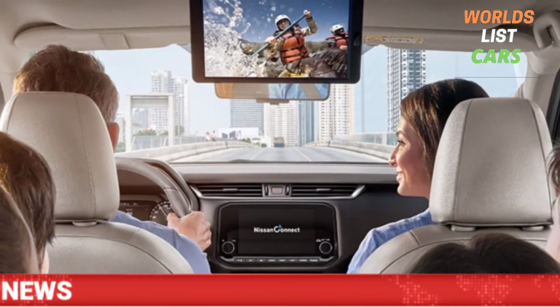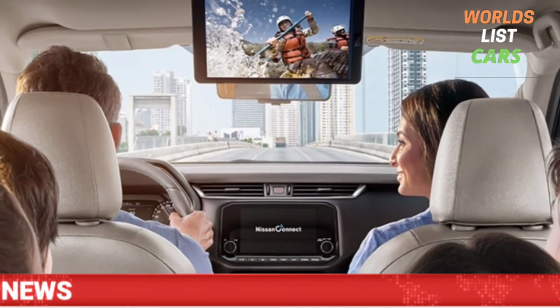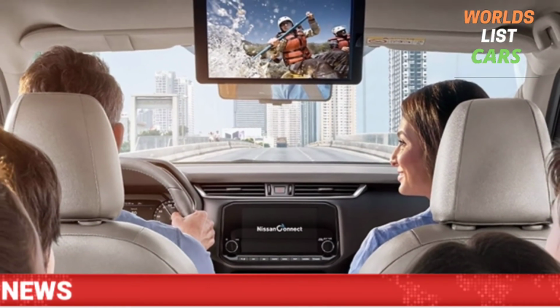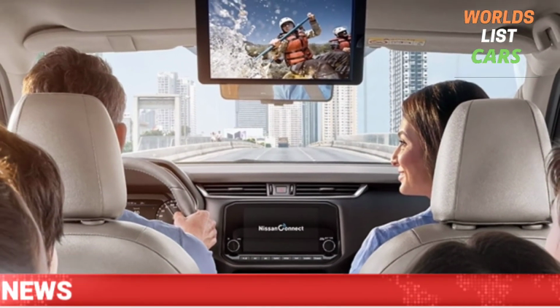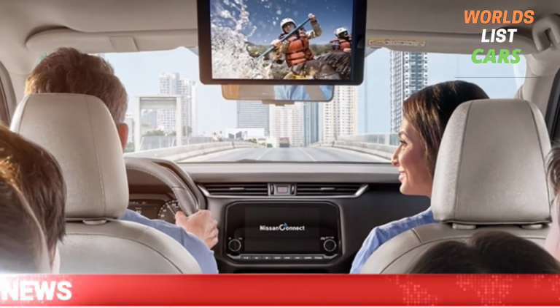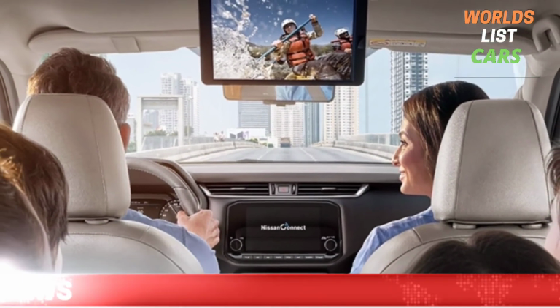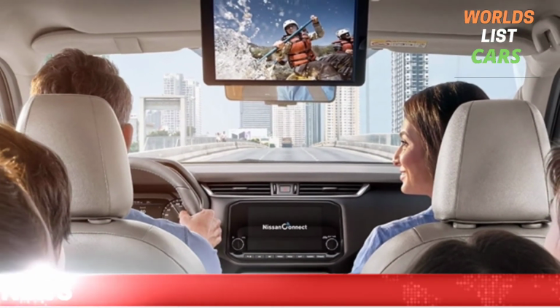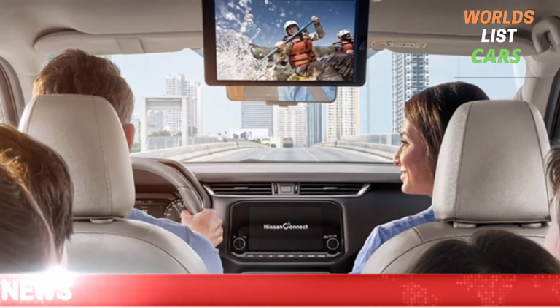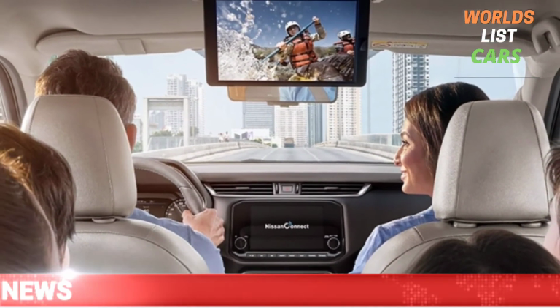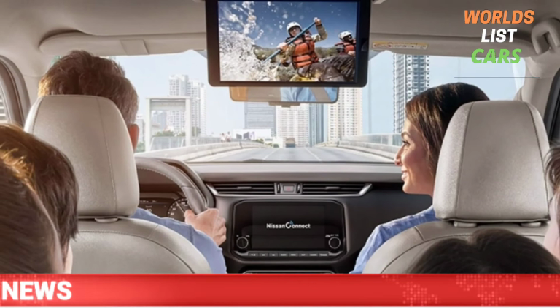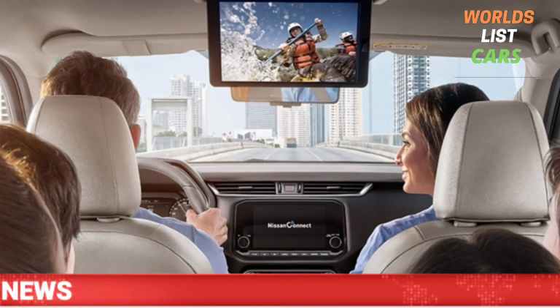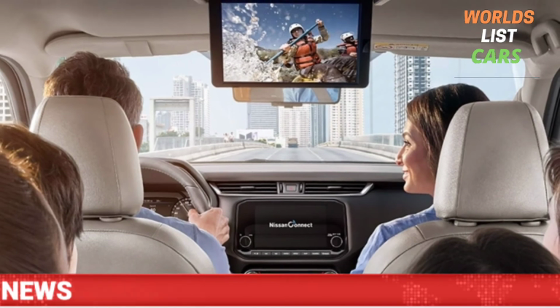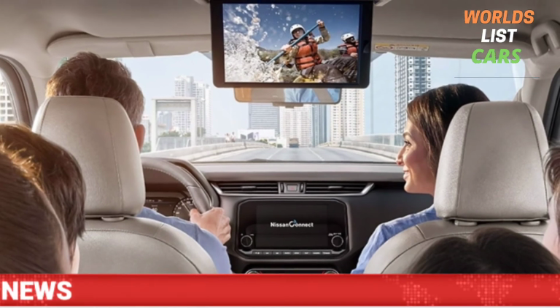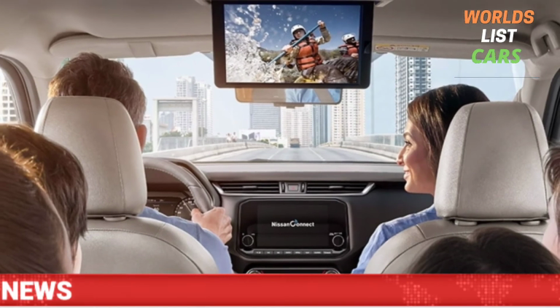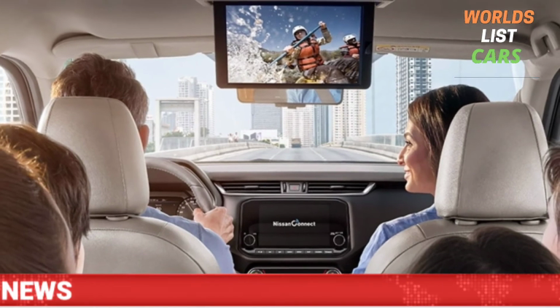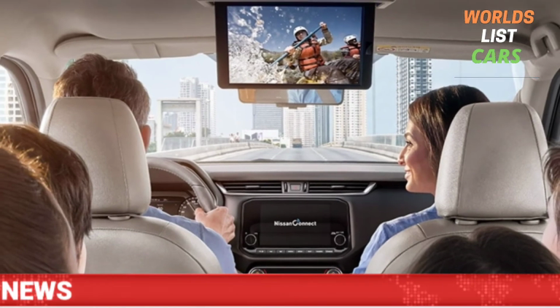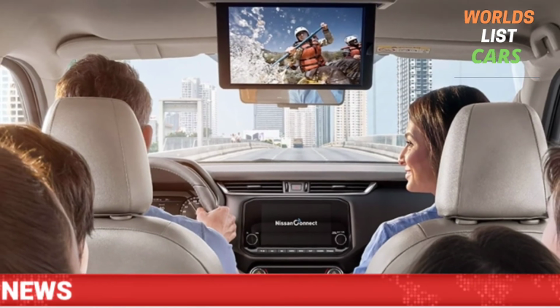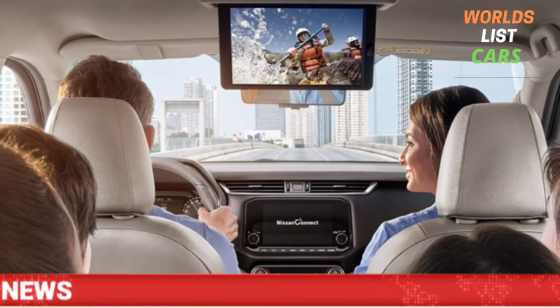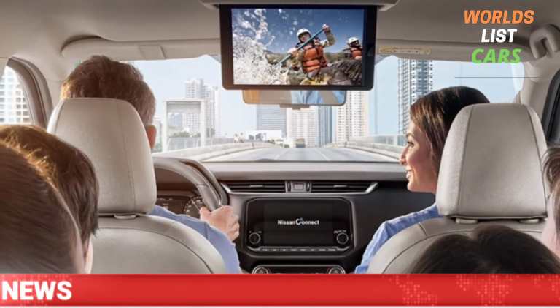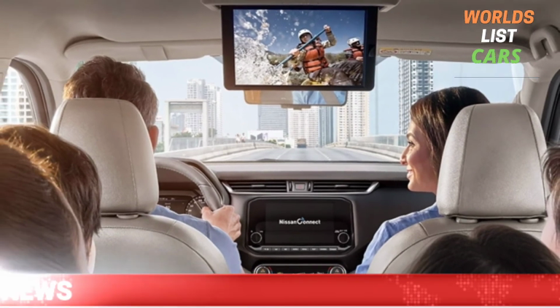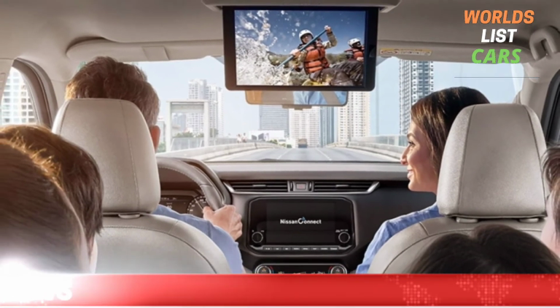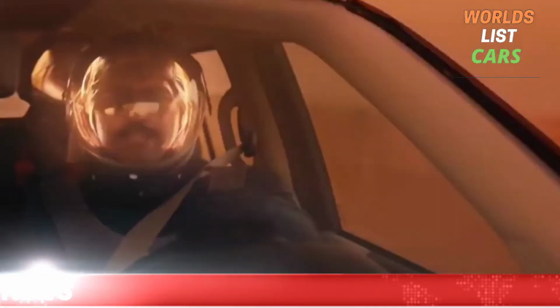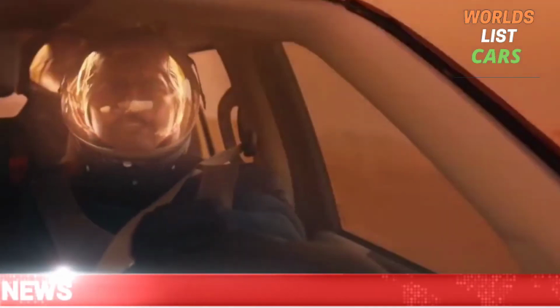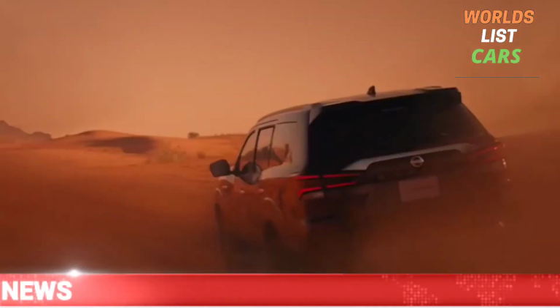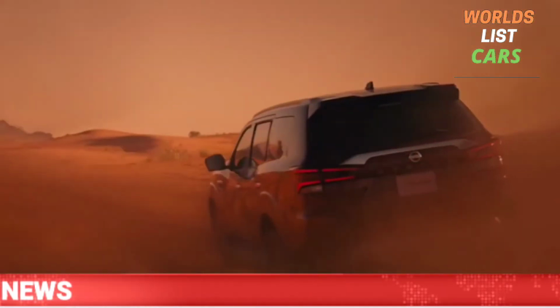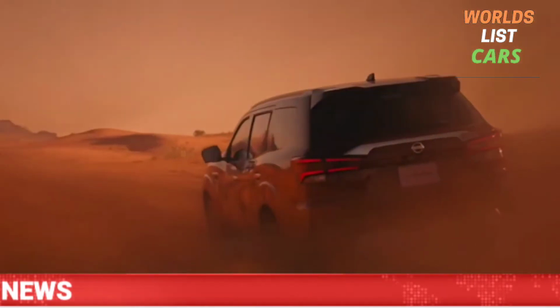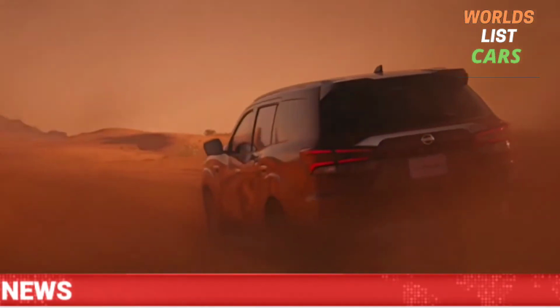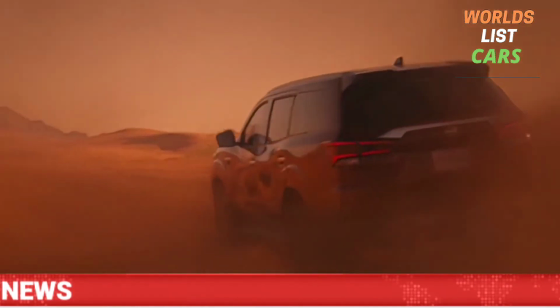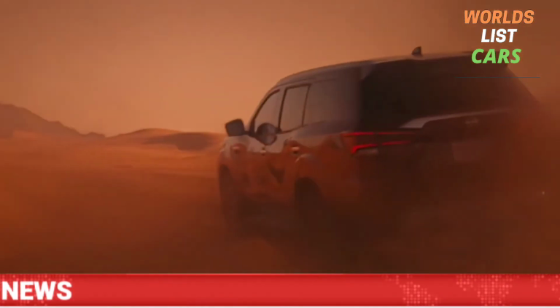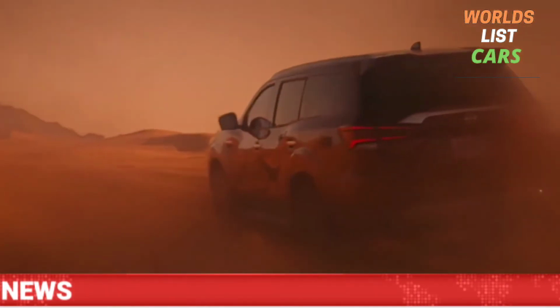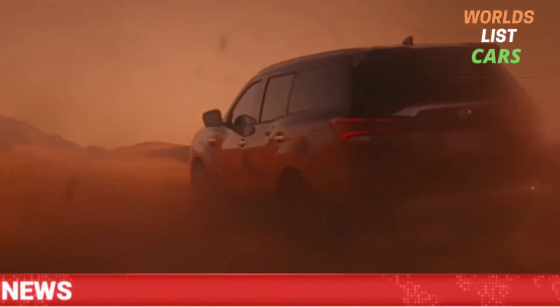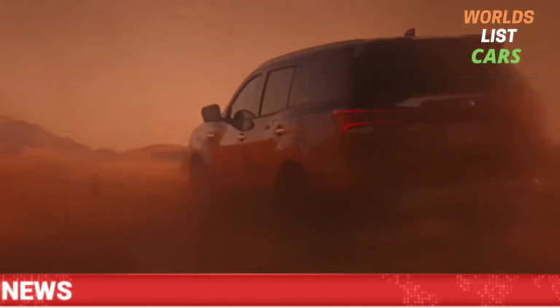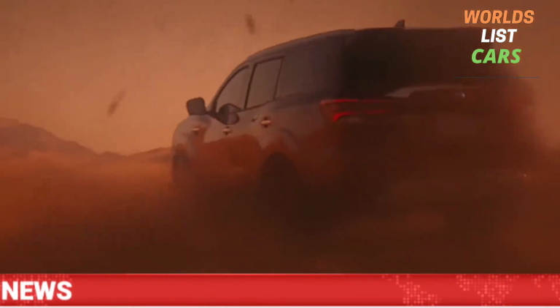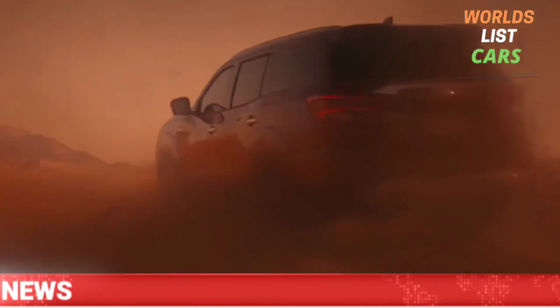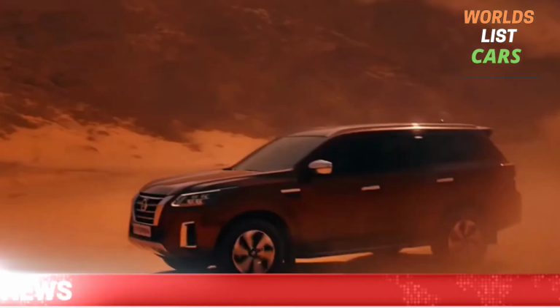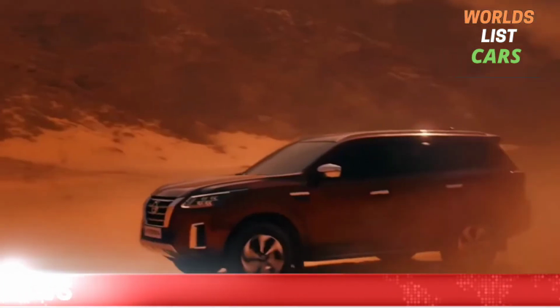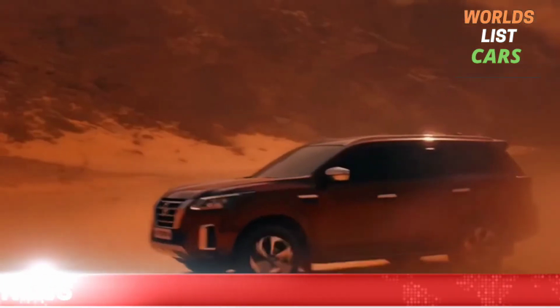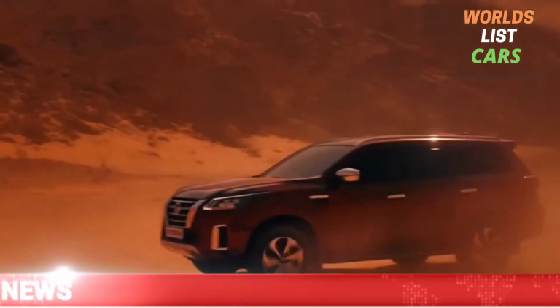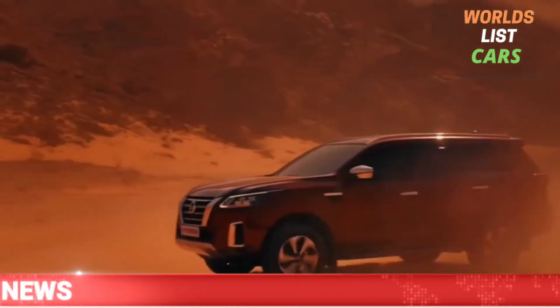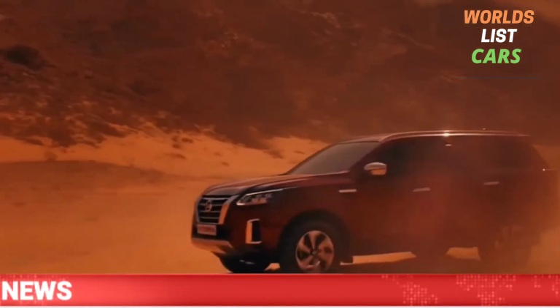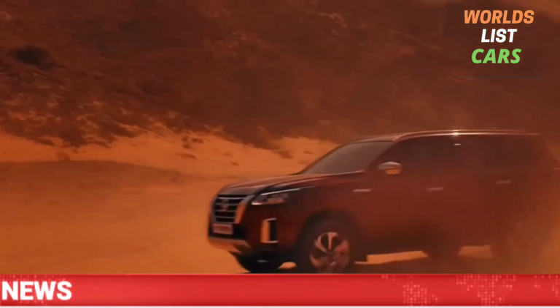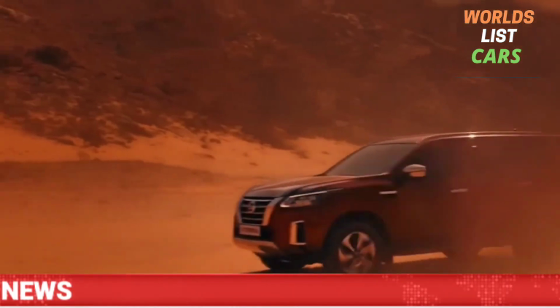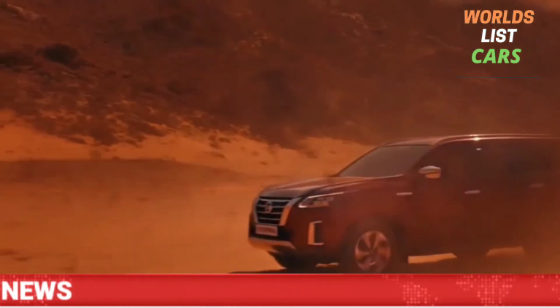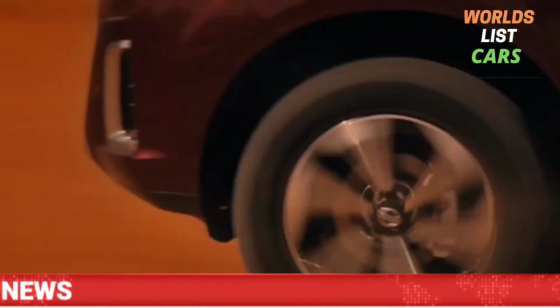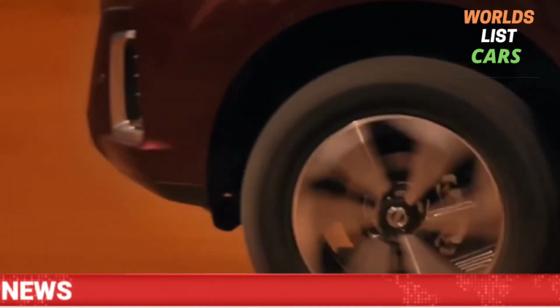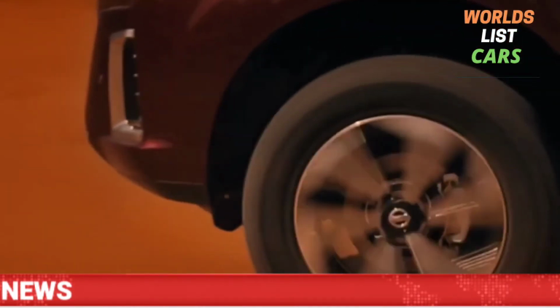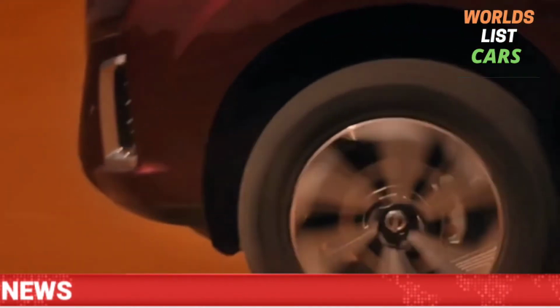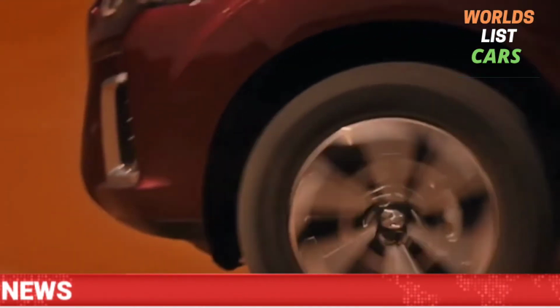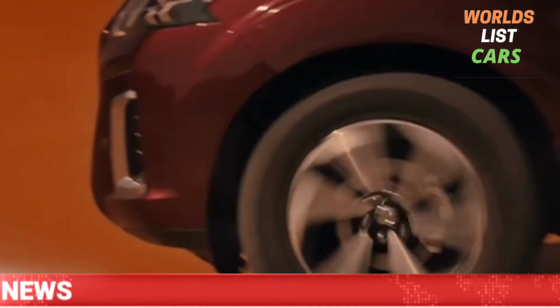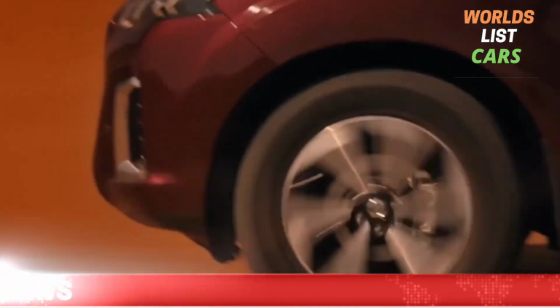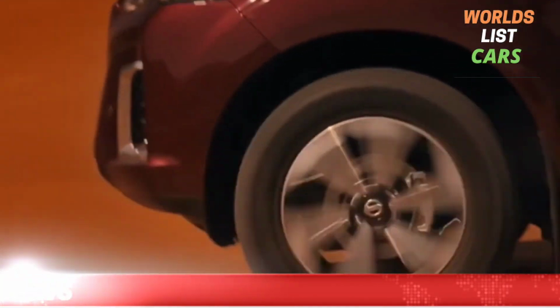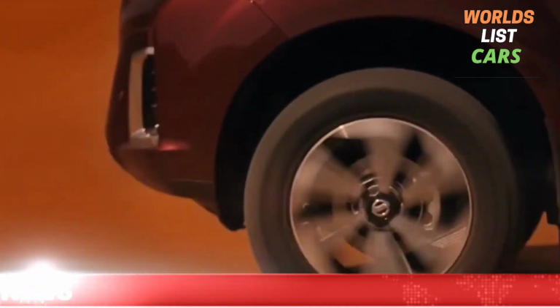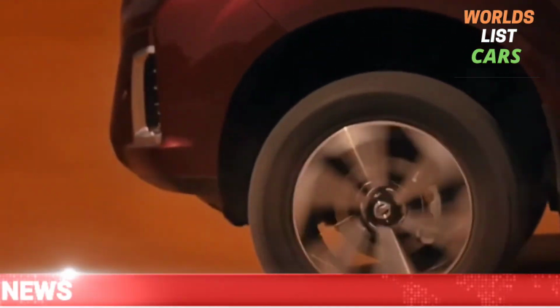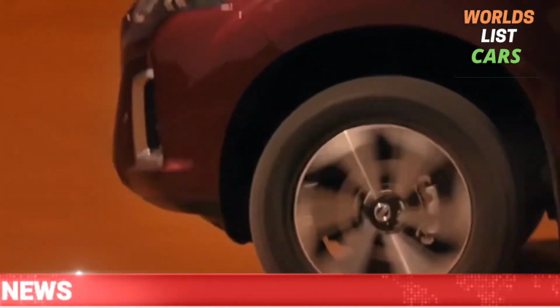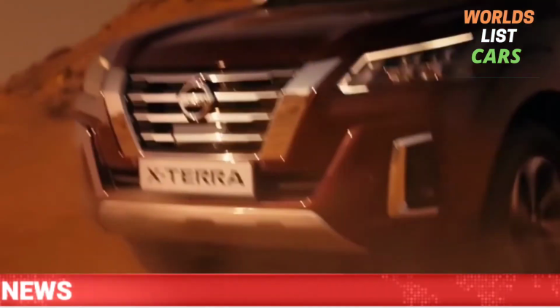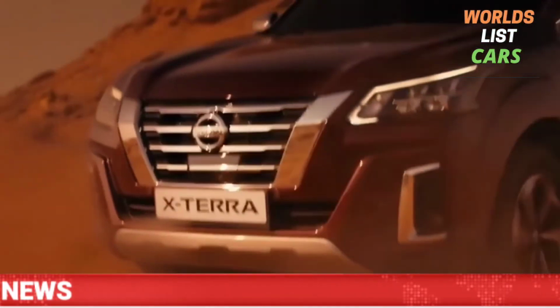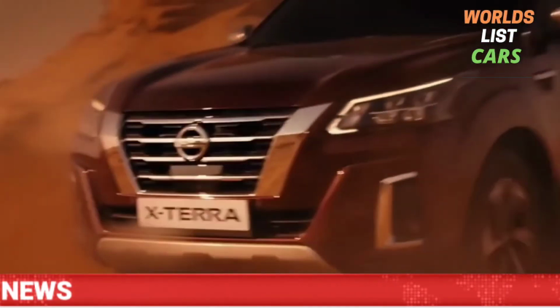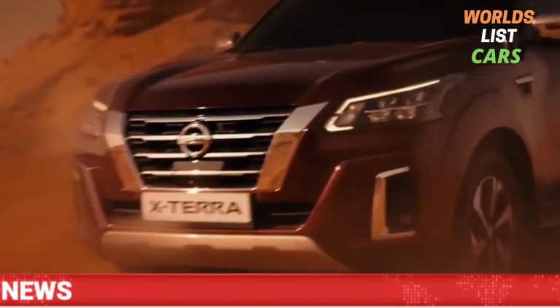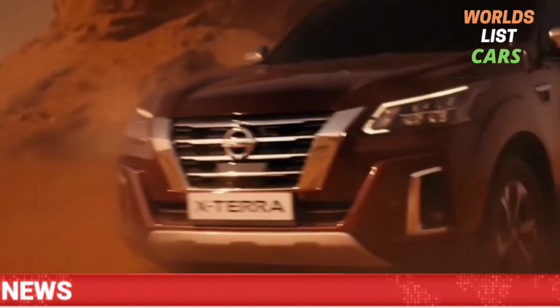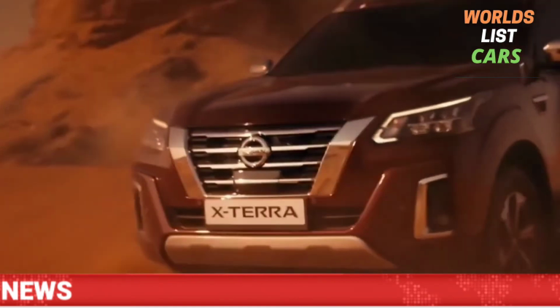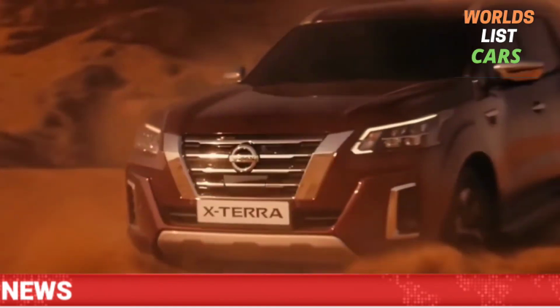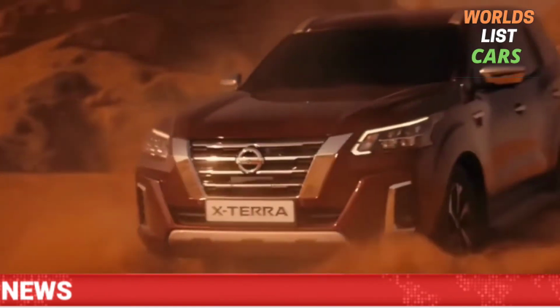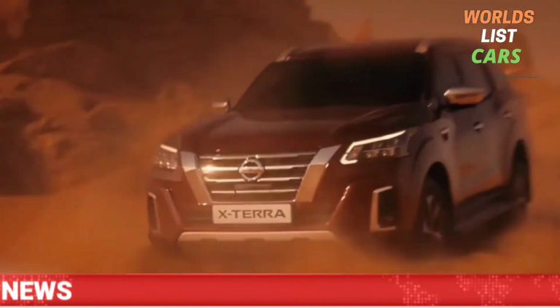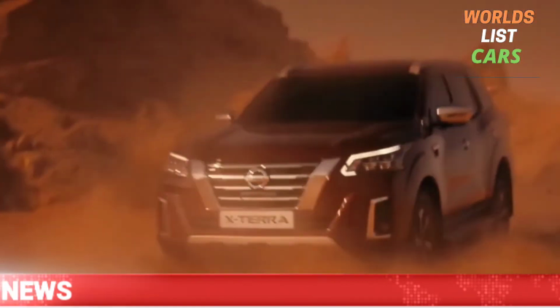Thank you guys, this is all from my end. I hope this video was pretty good. Don't forget to share, subscribe, and like. Have a great day!